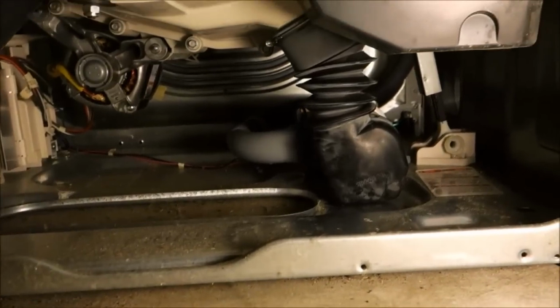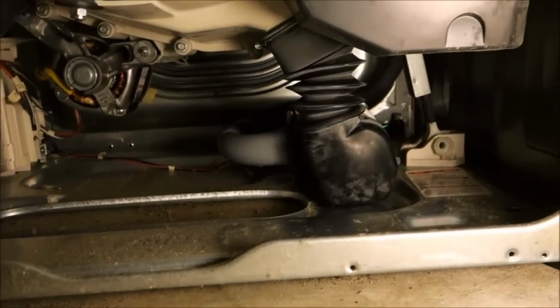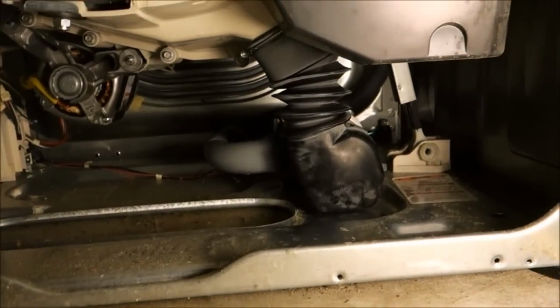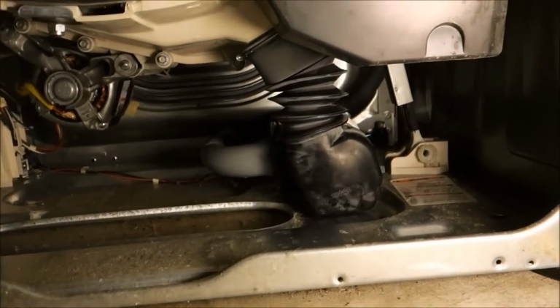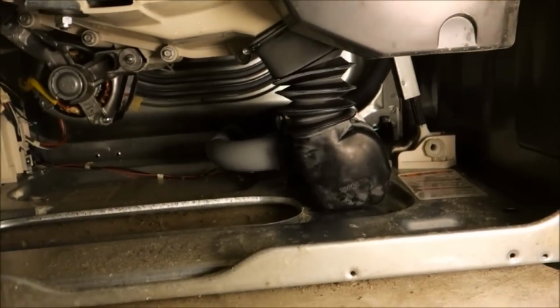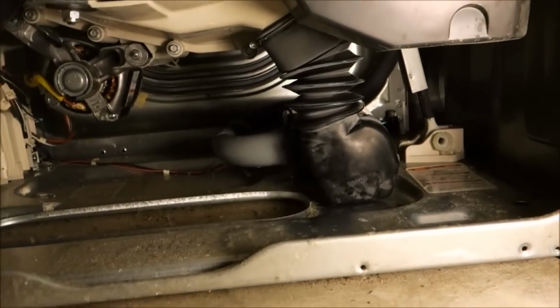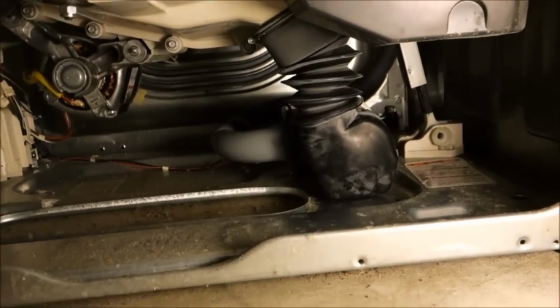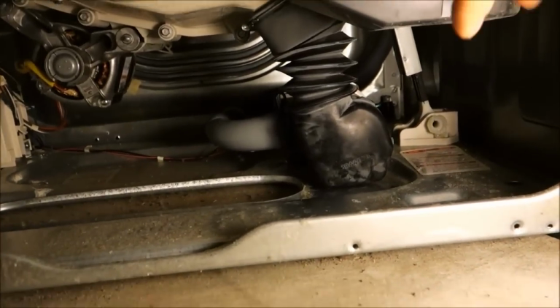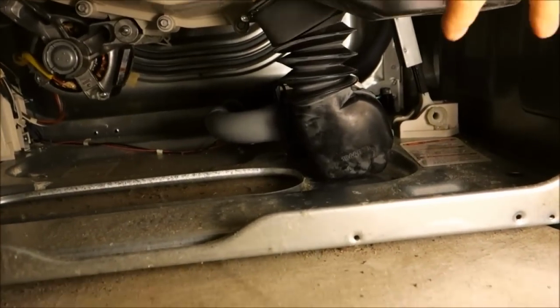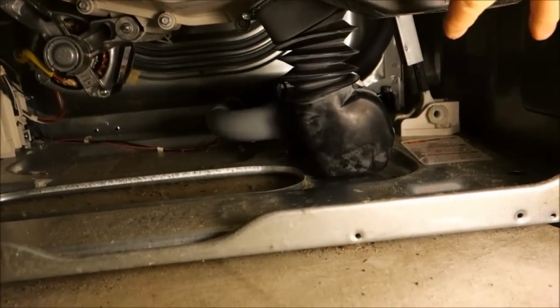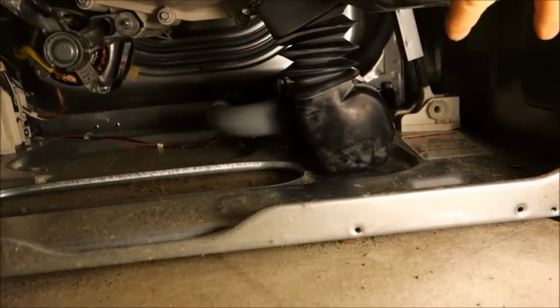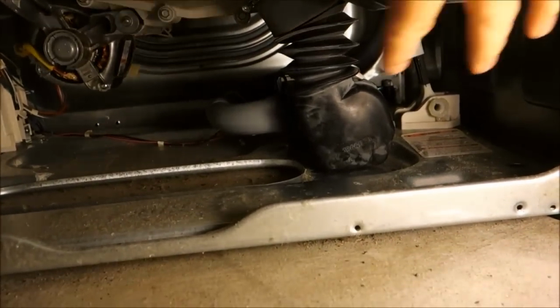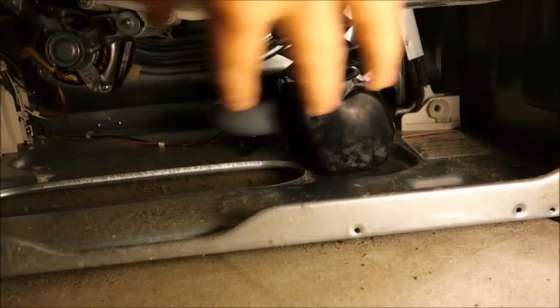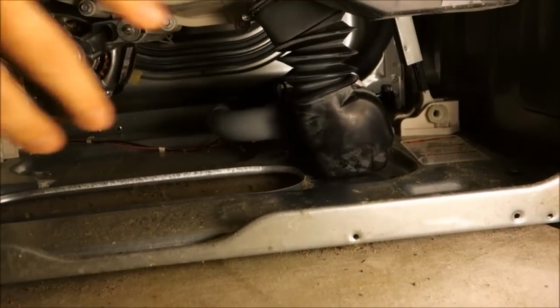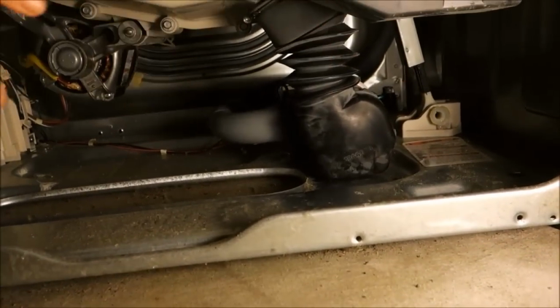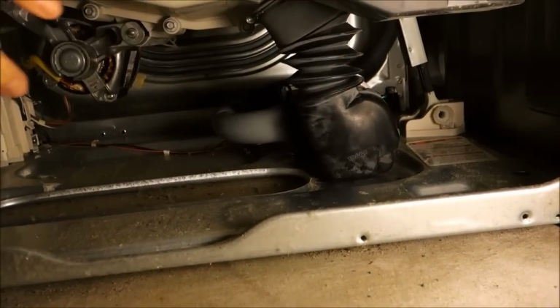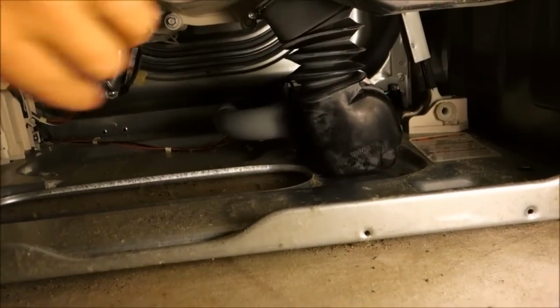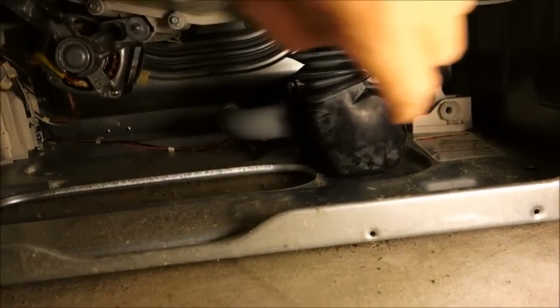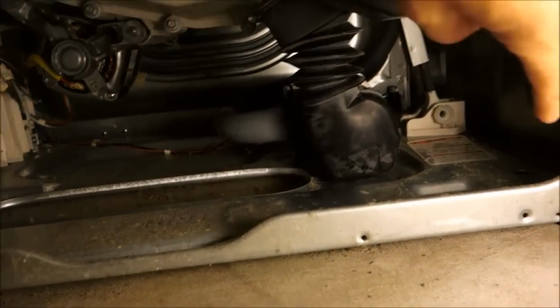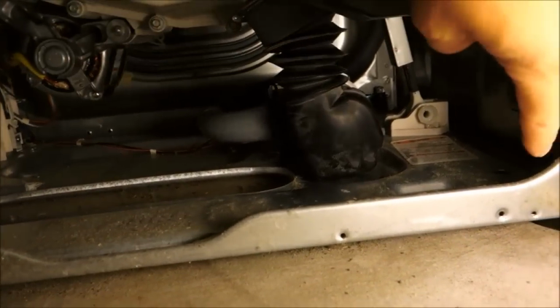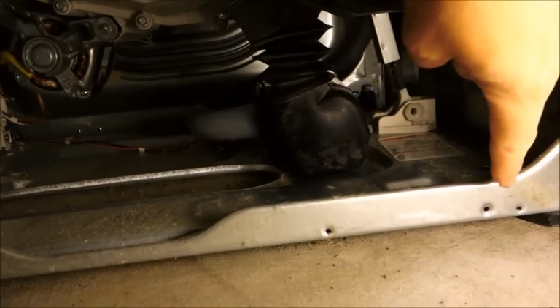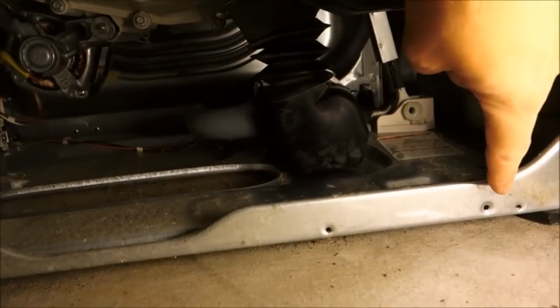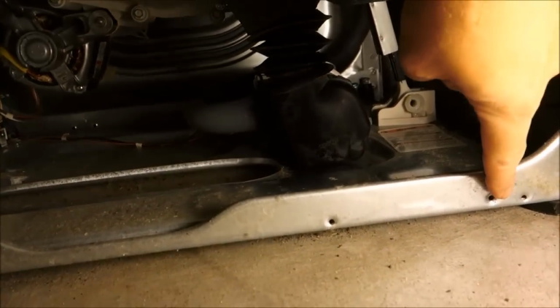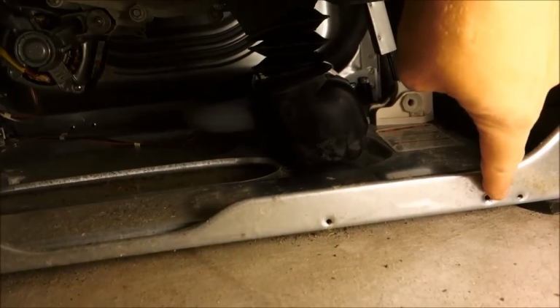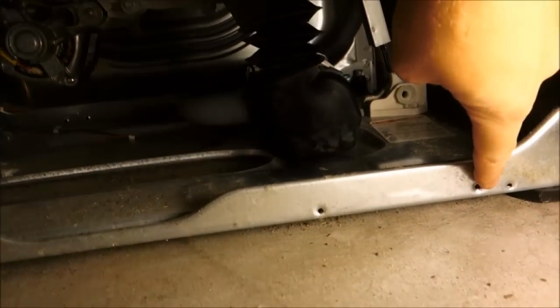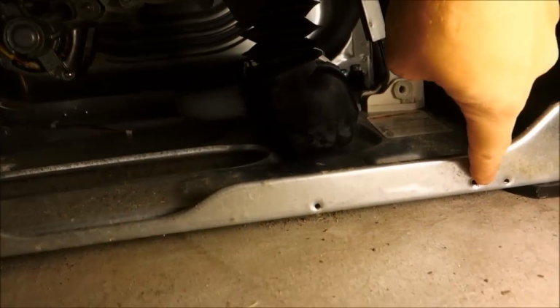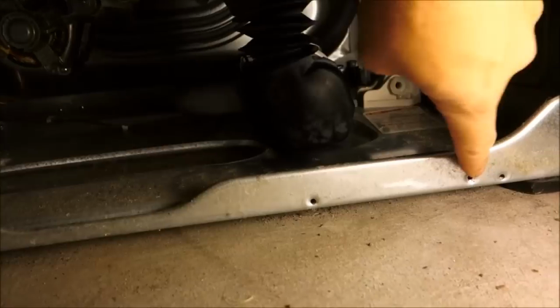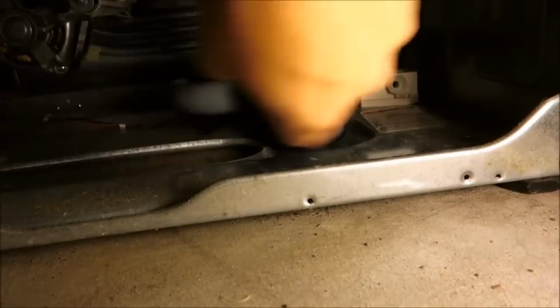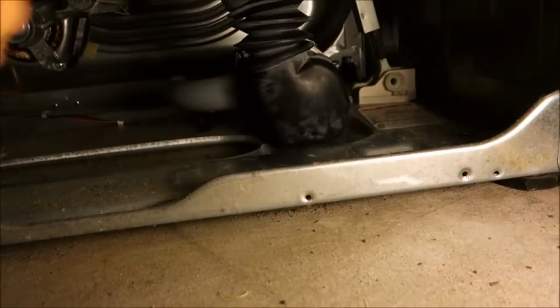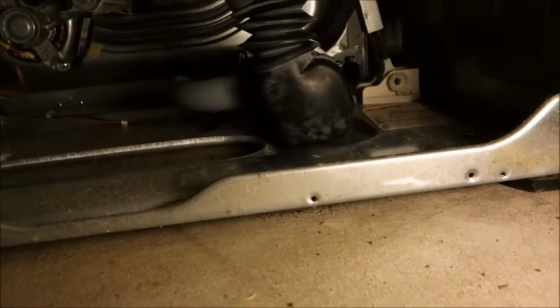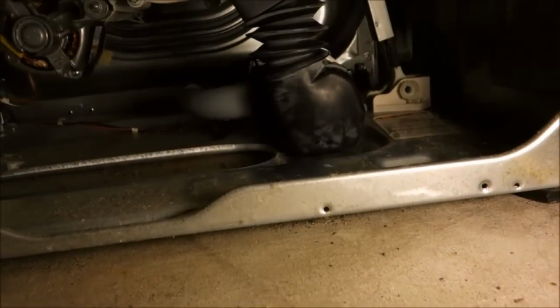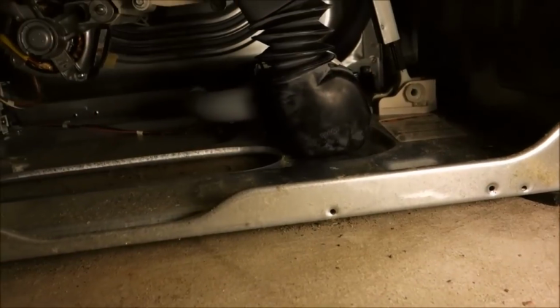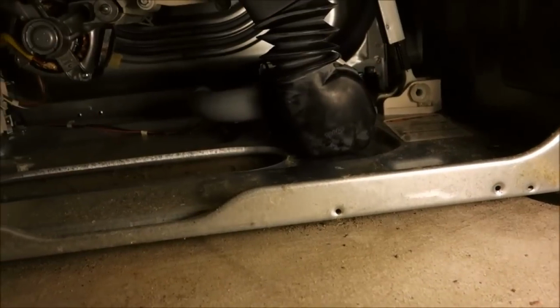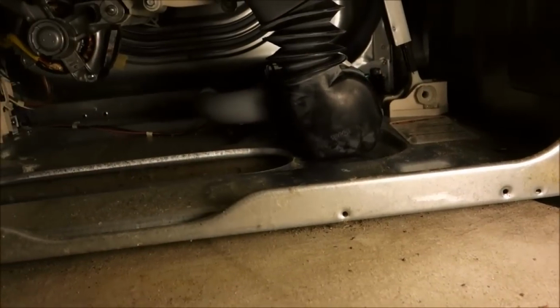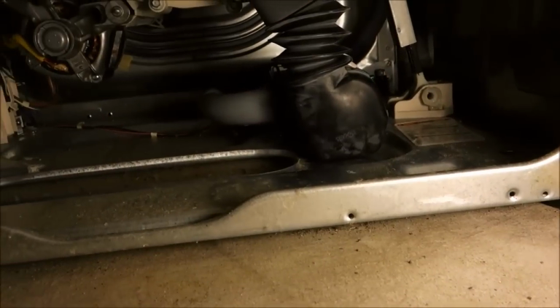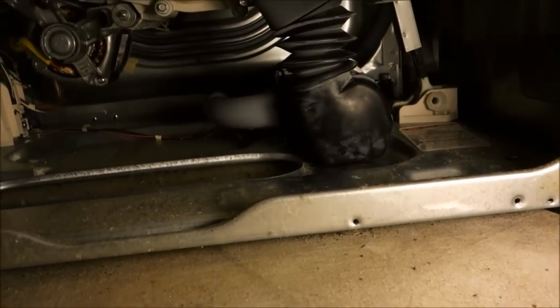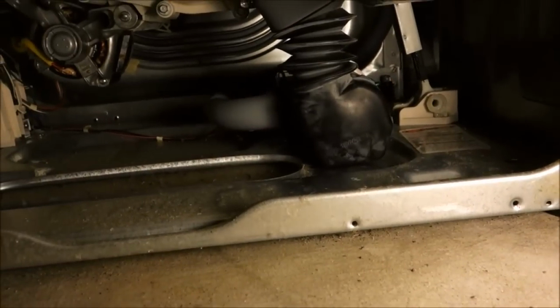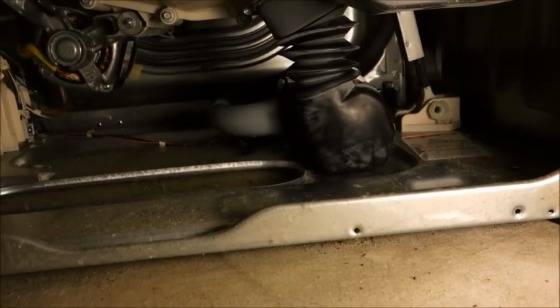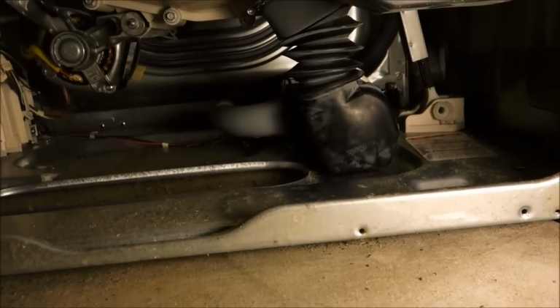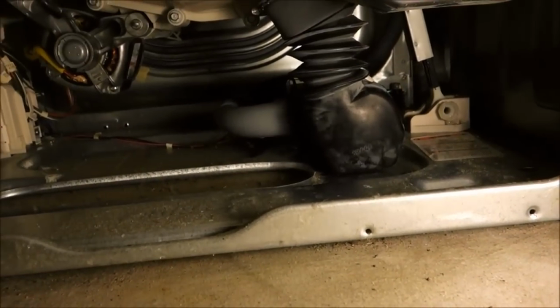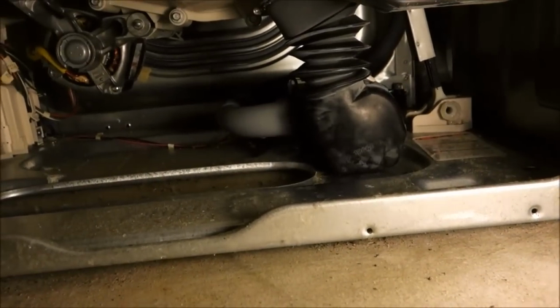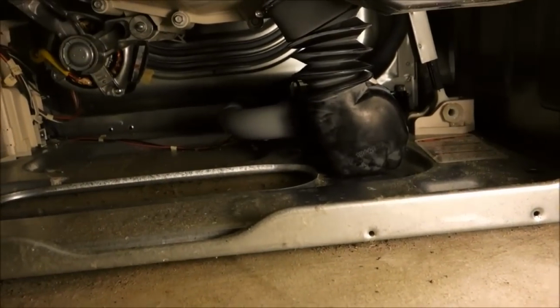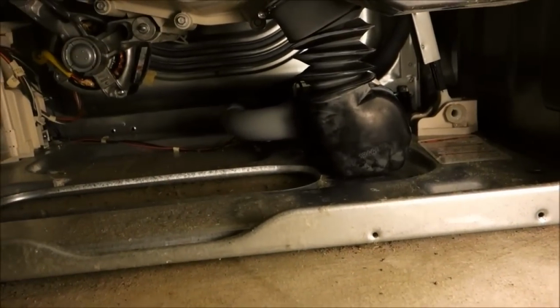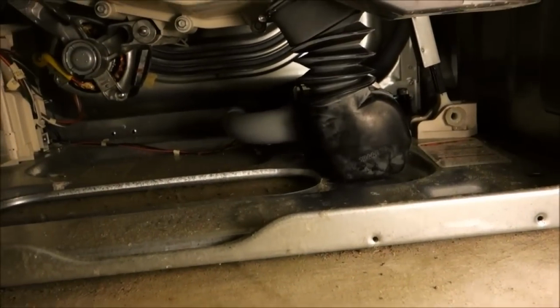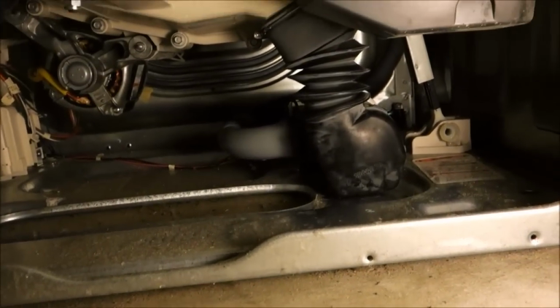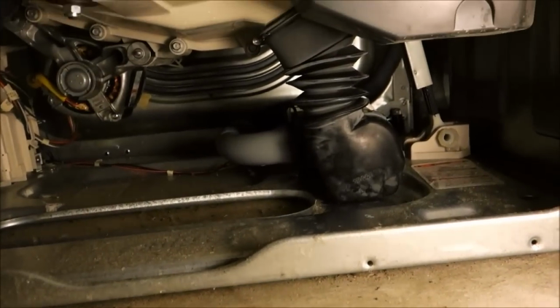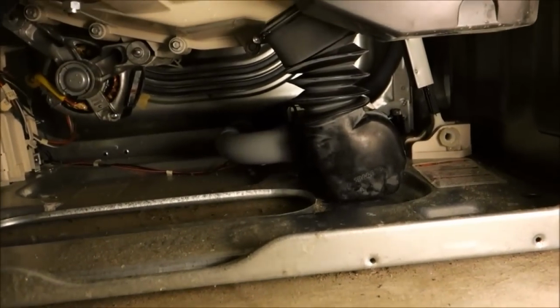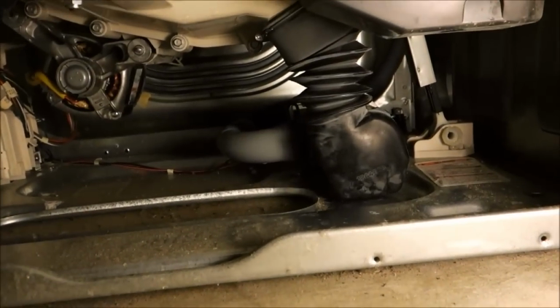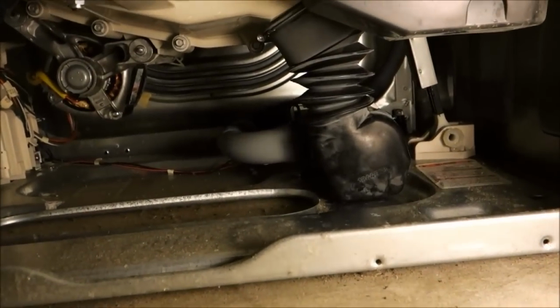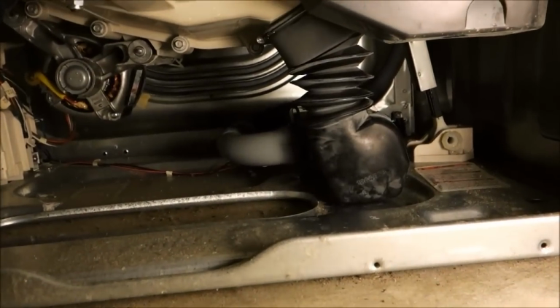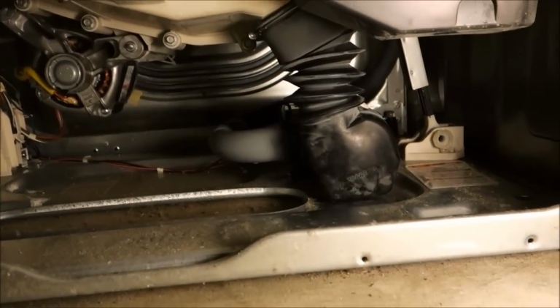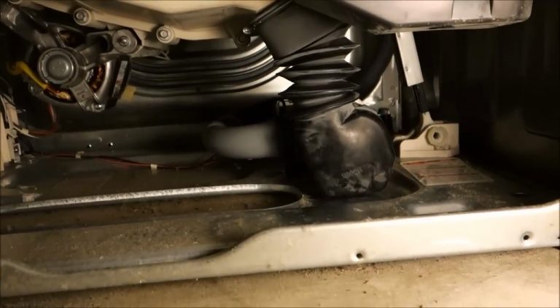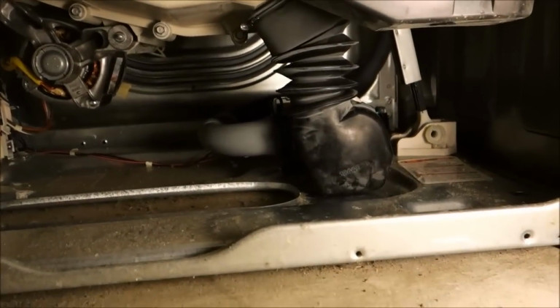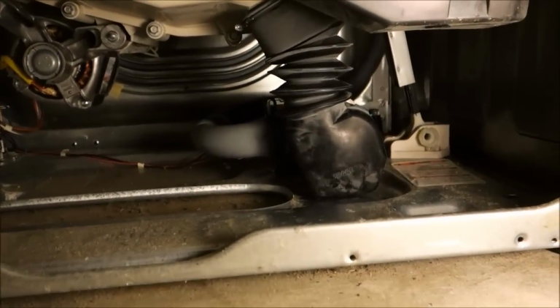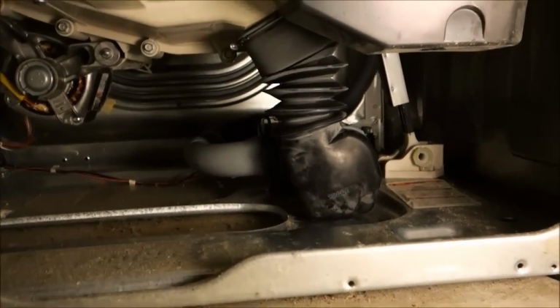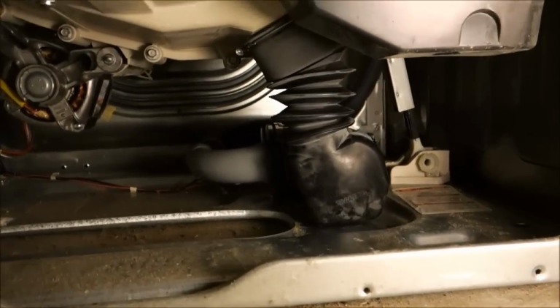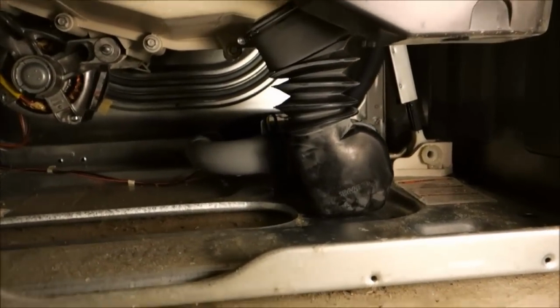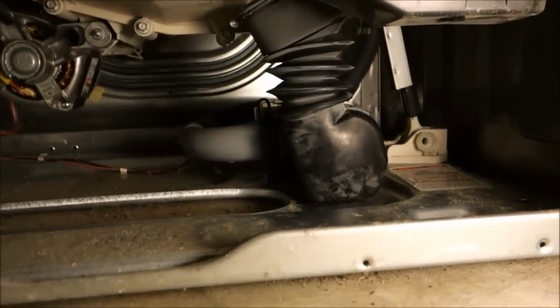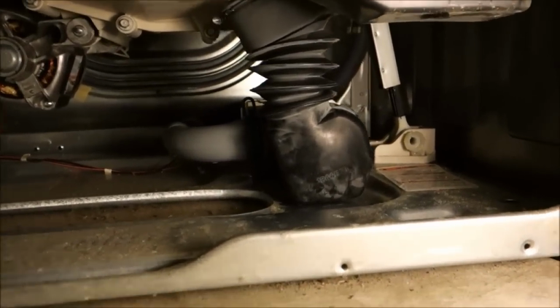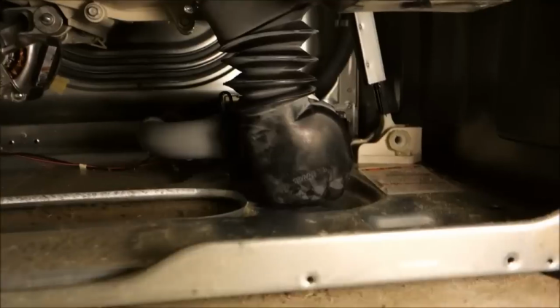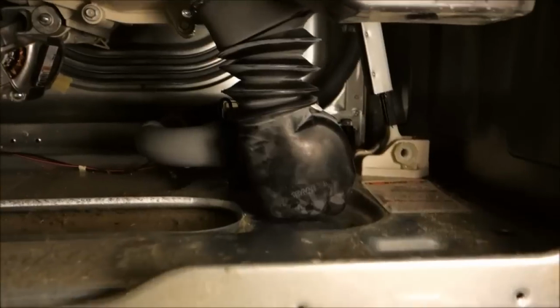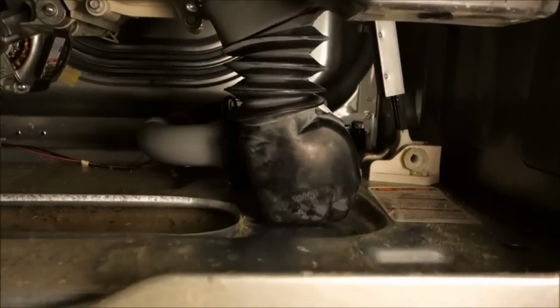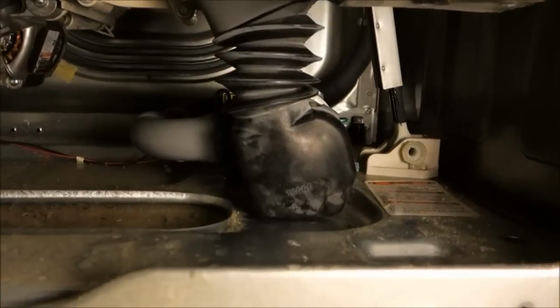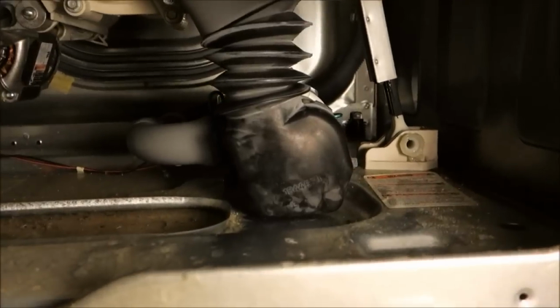To get access underneath, on either side there's going to be a screw. You might have to tilt the machine up to get access to that.